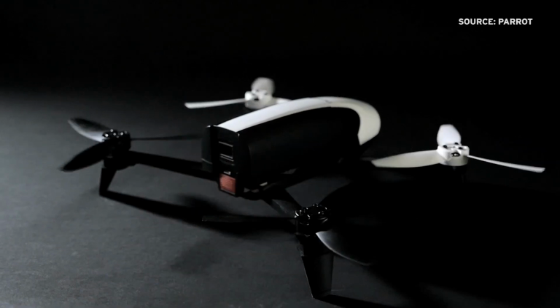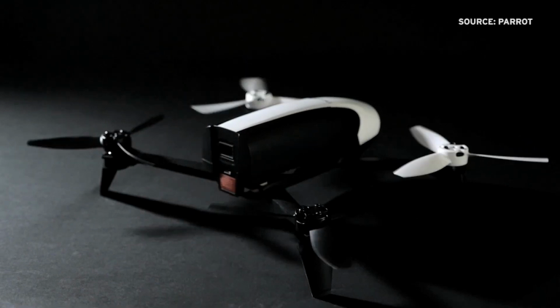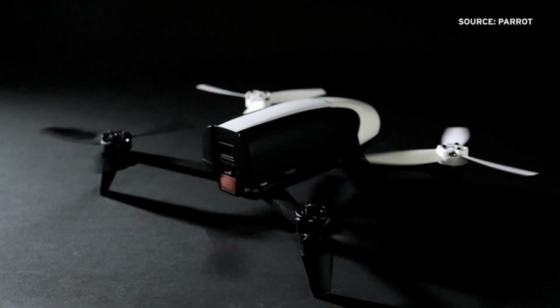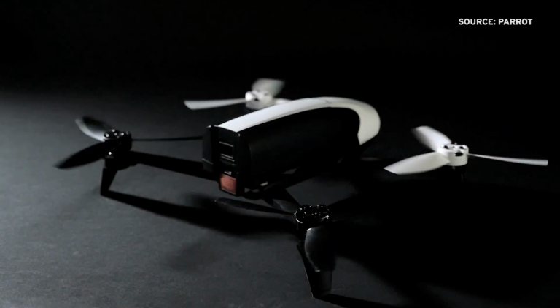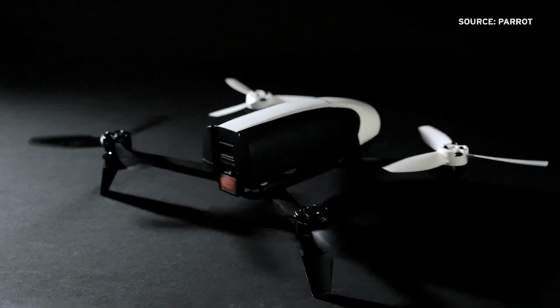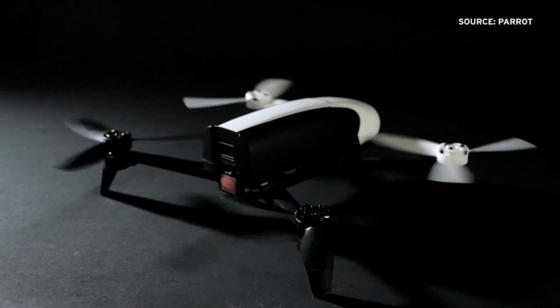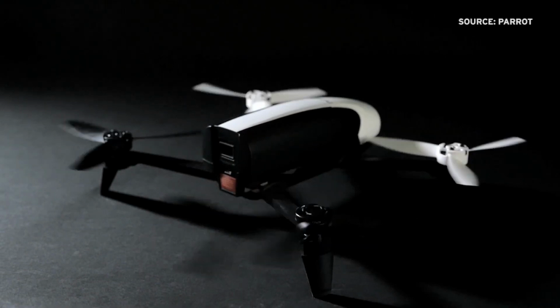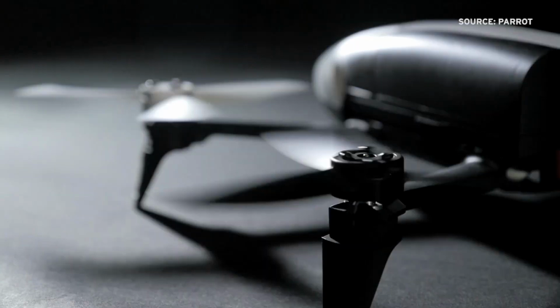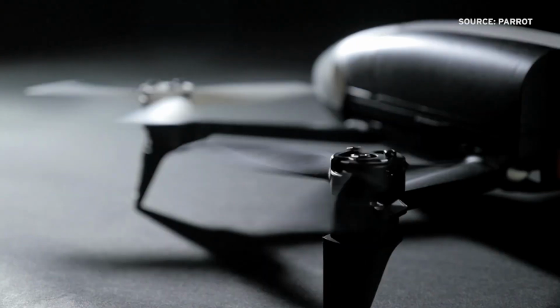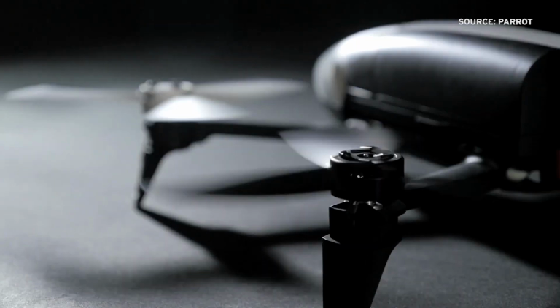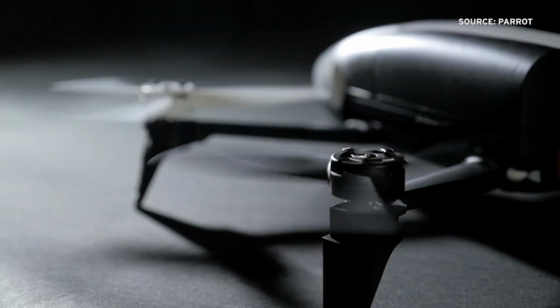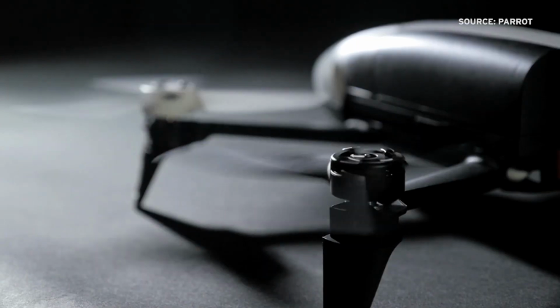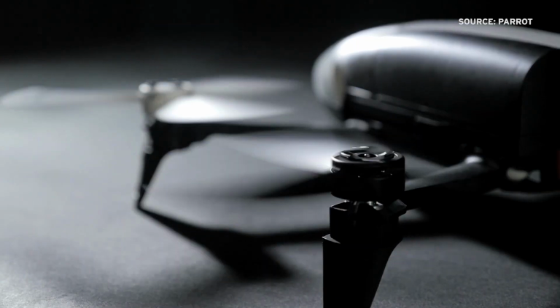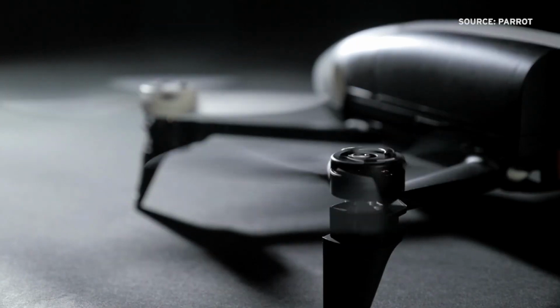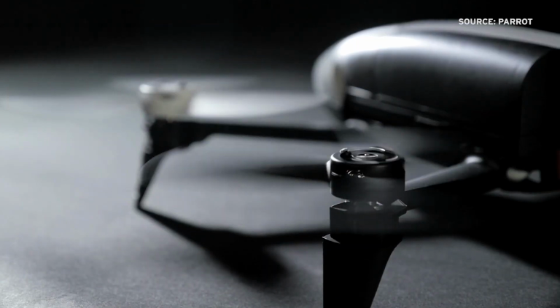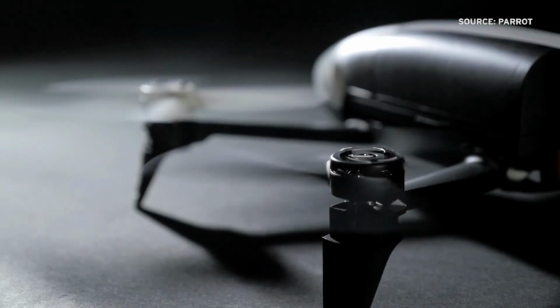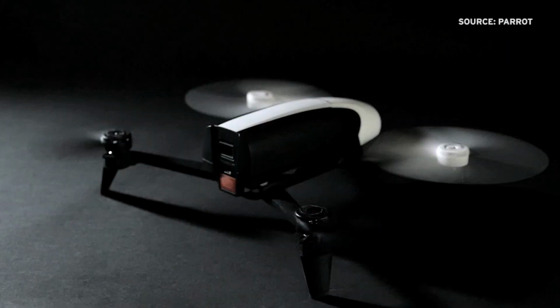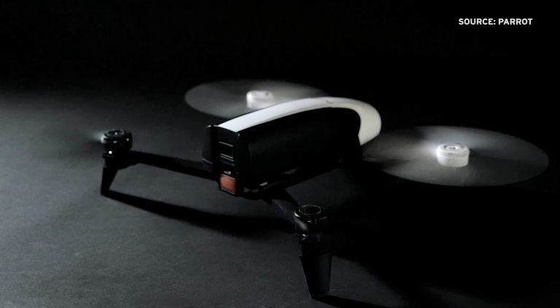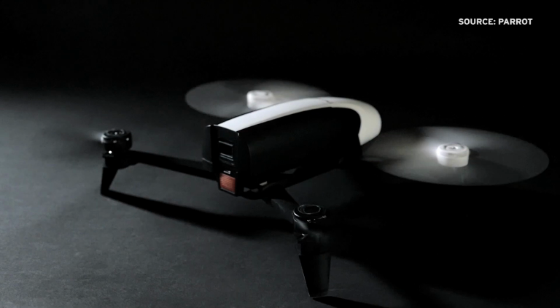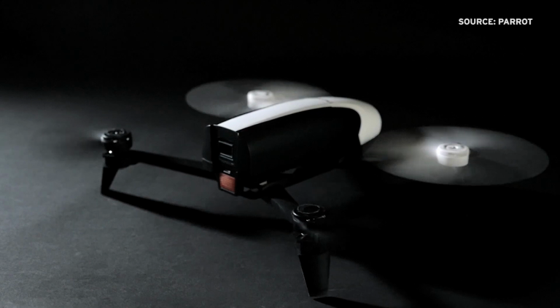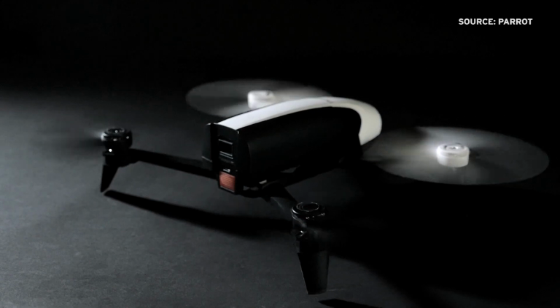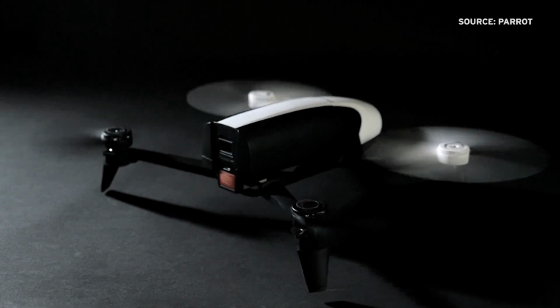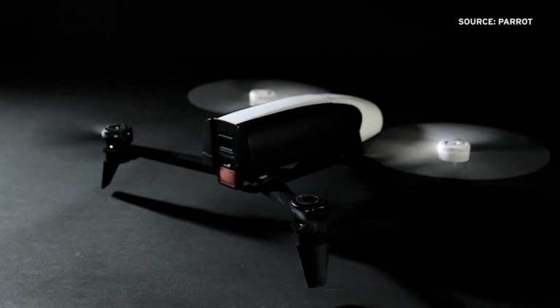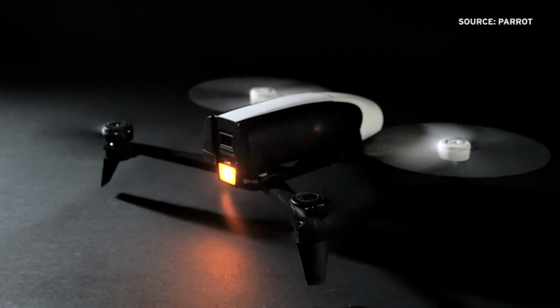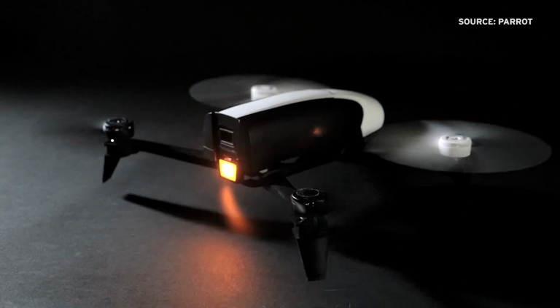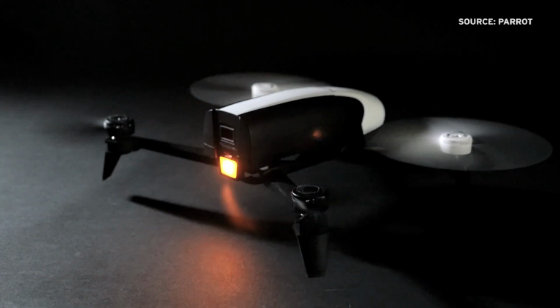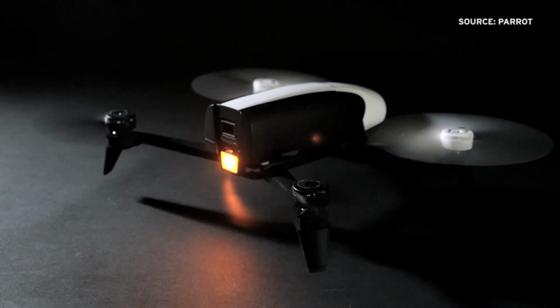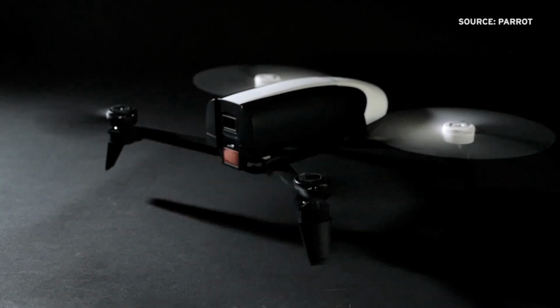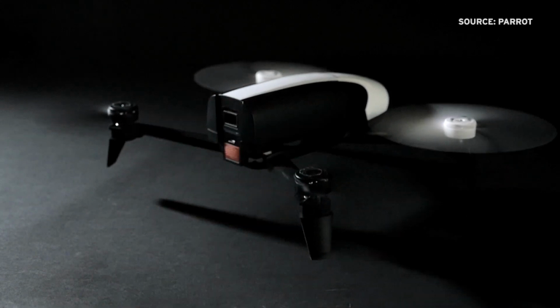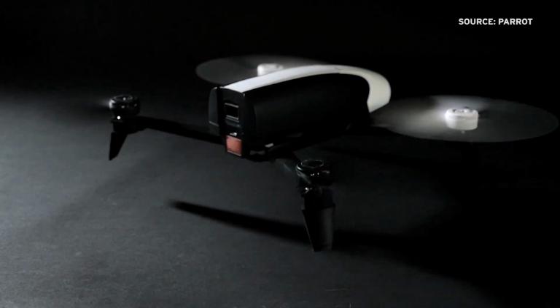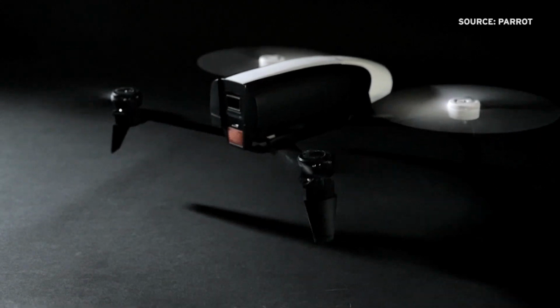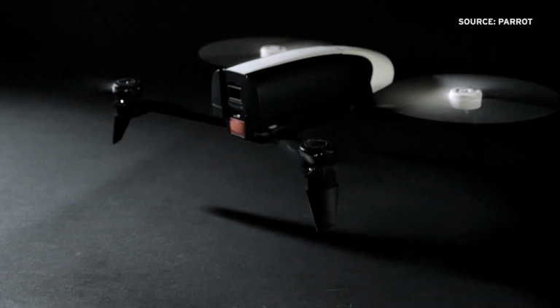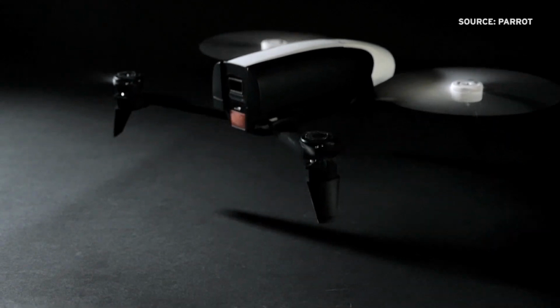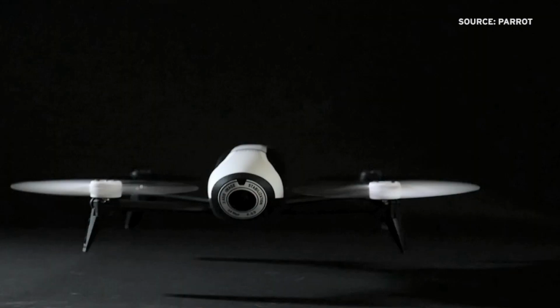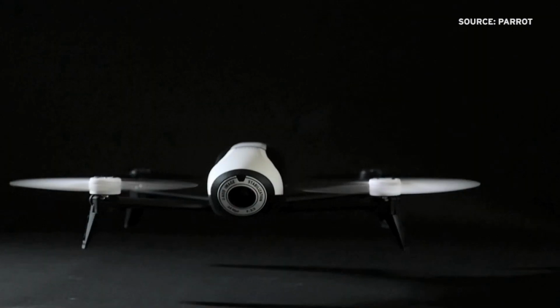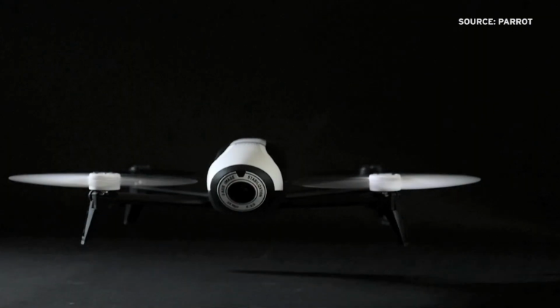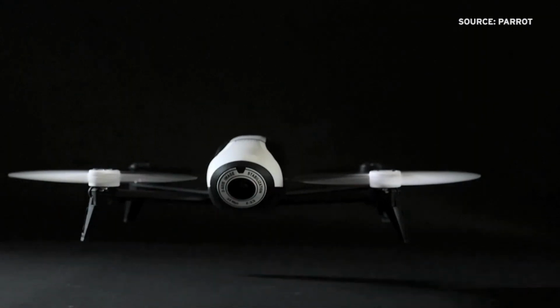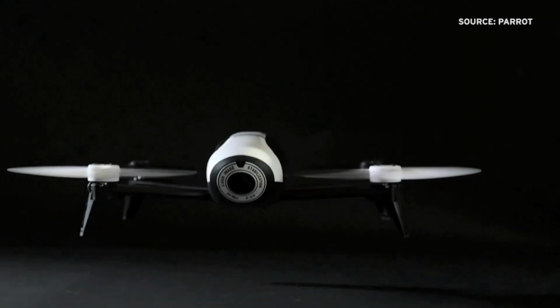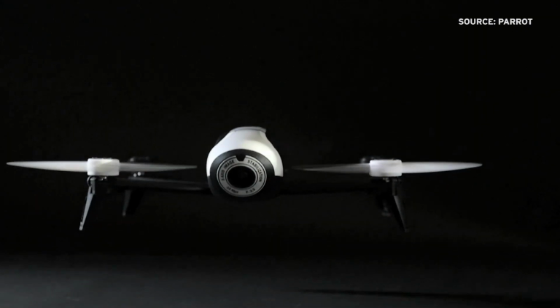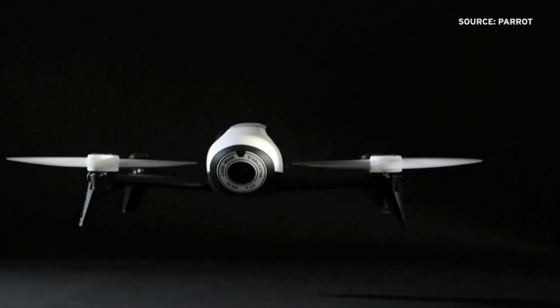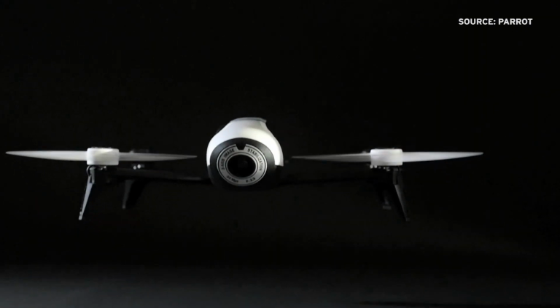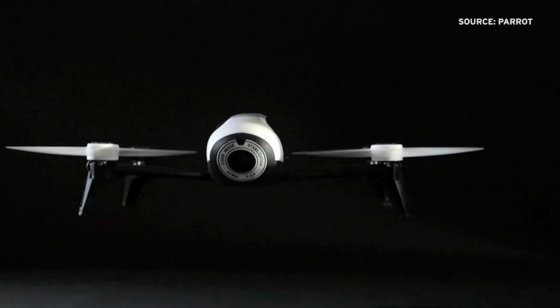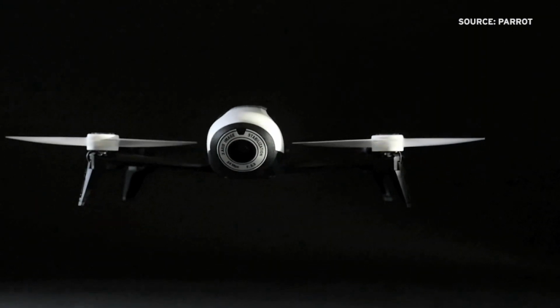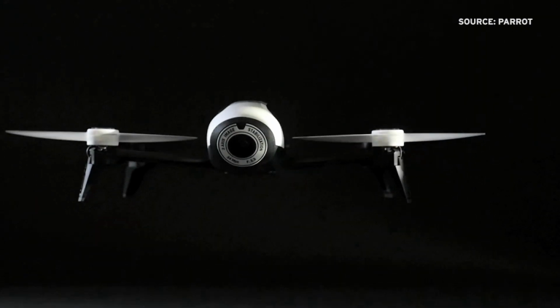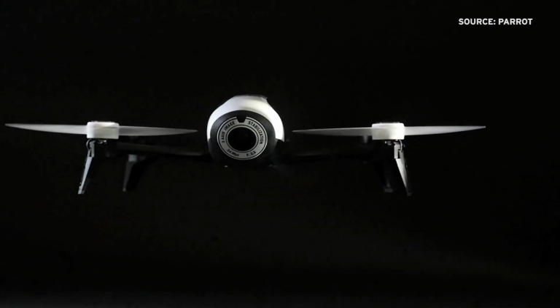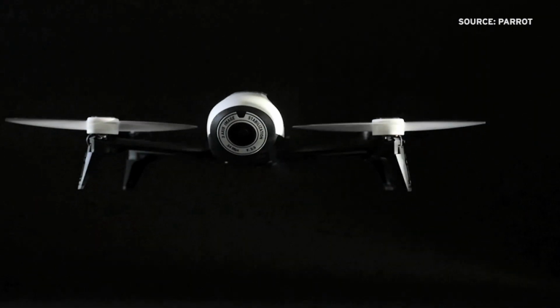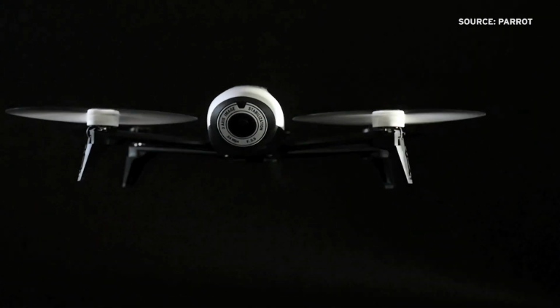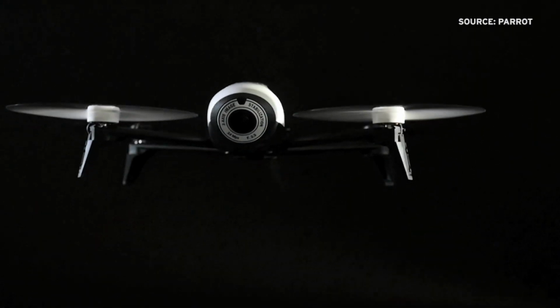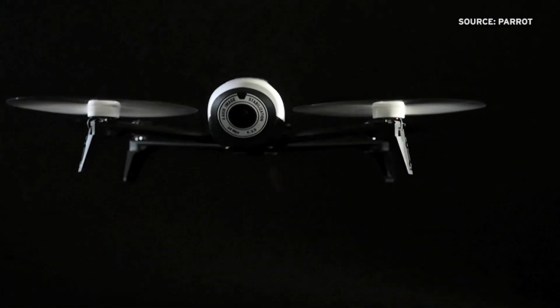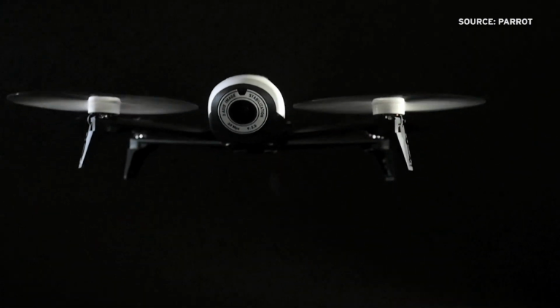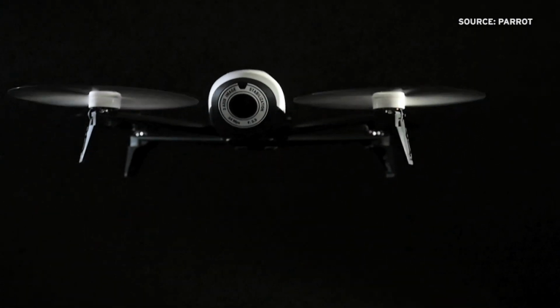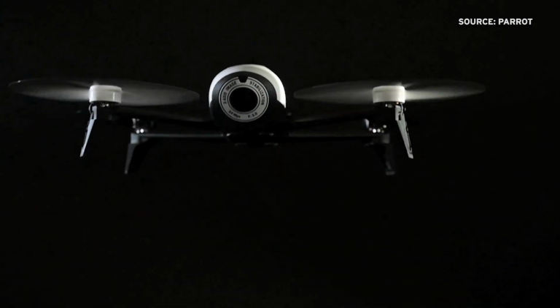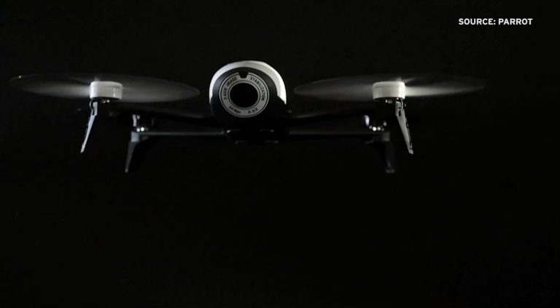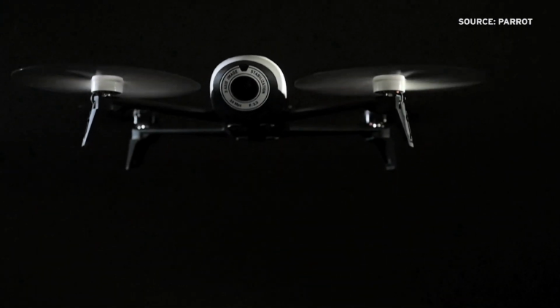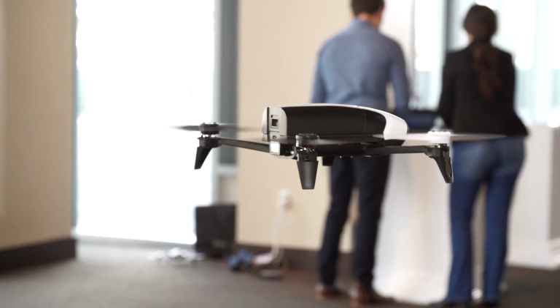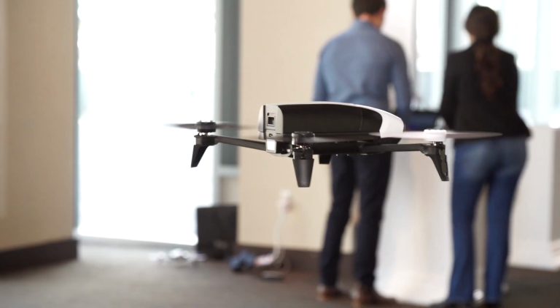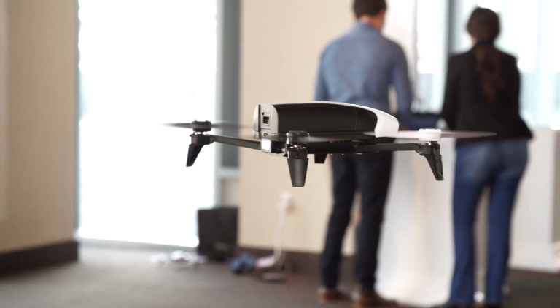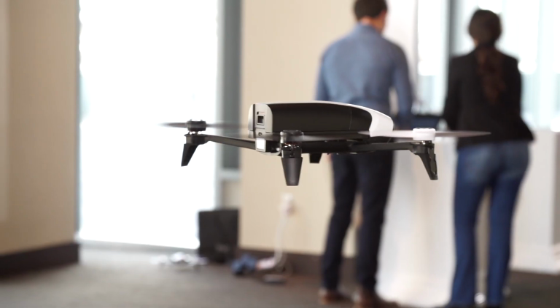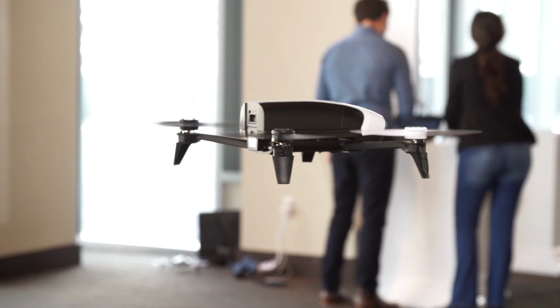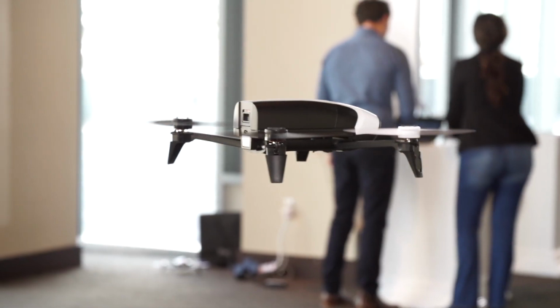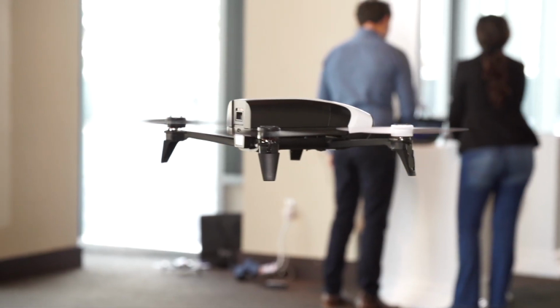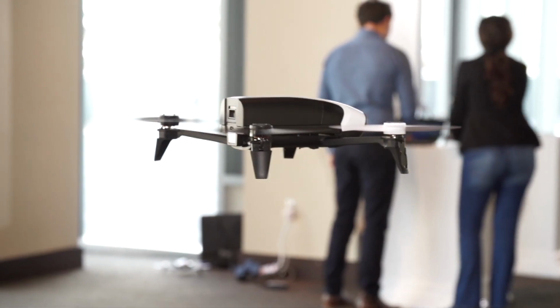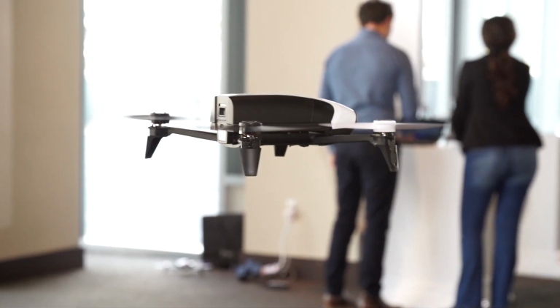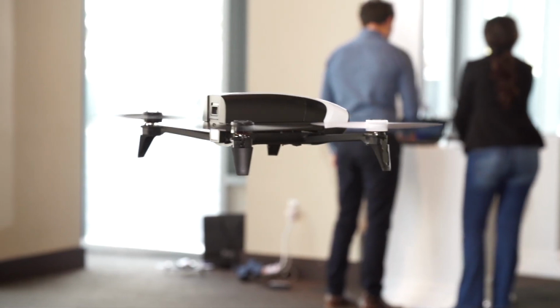Engineers said this drone is safer than others on the market because it is lightweight, and if something hits one propeller, the other three will stop.